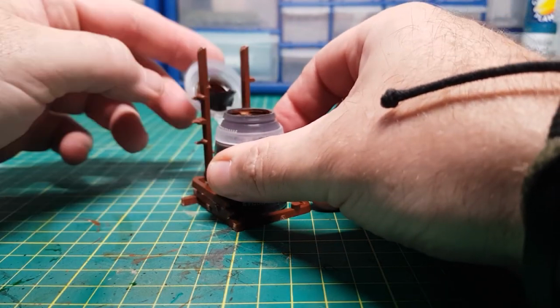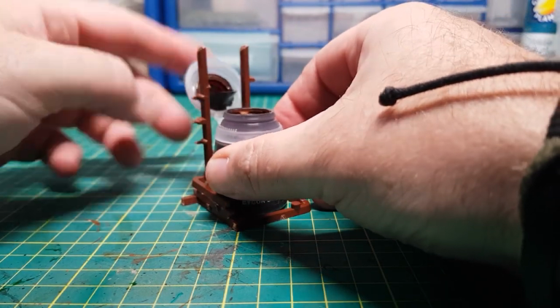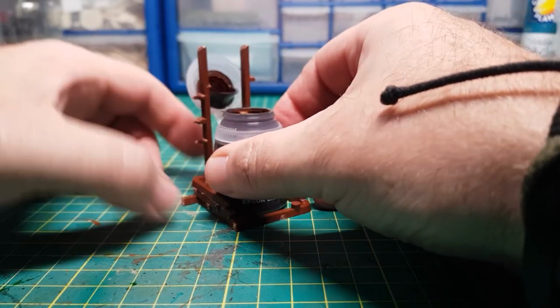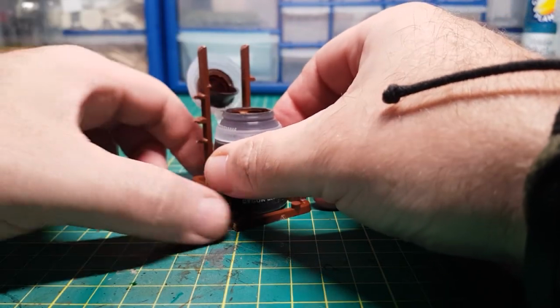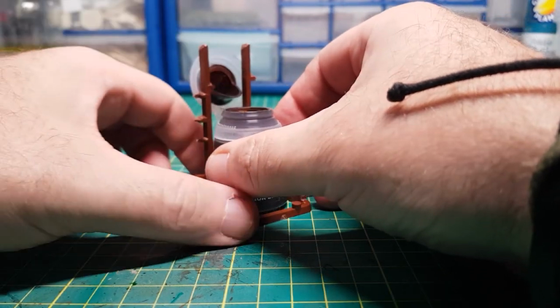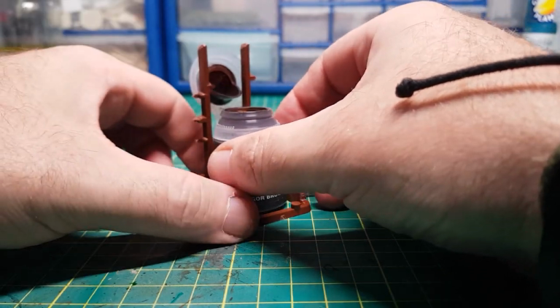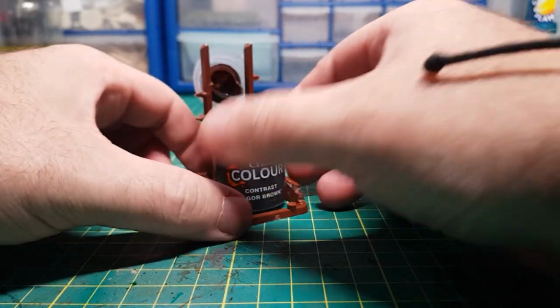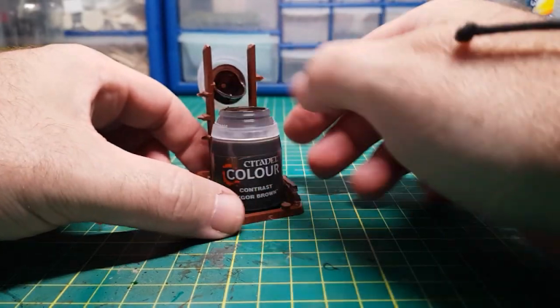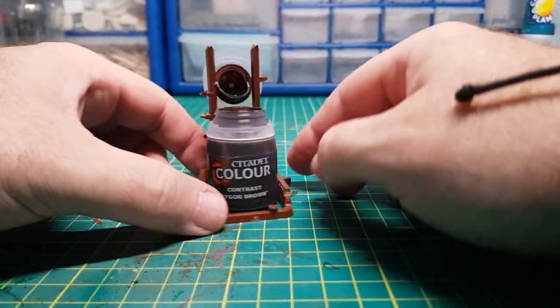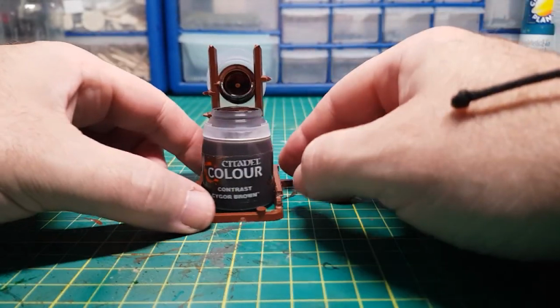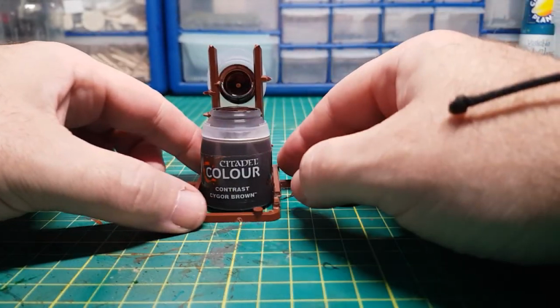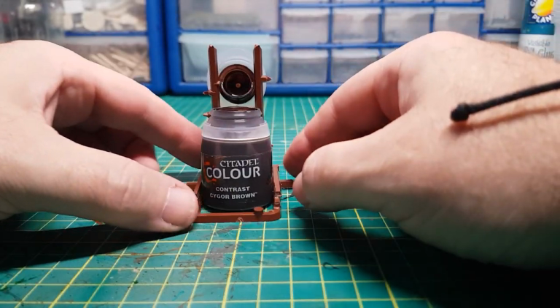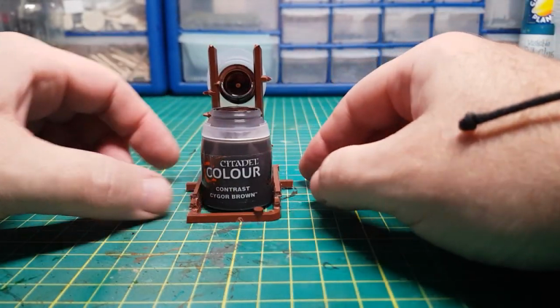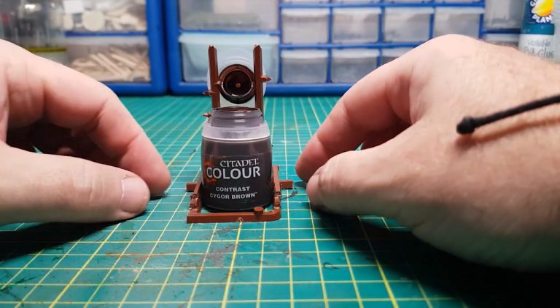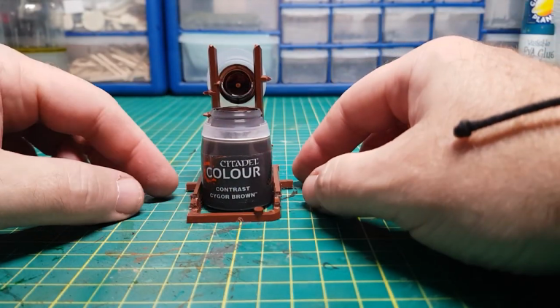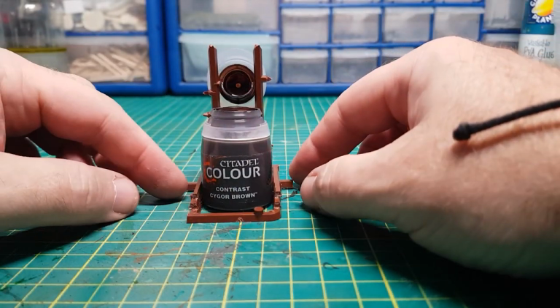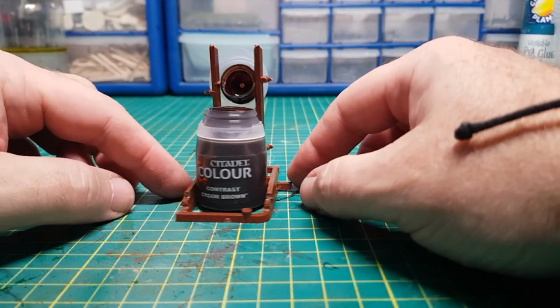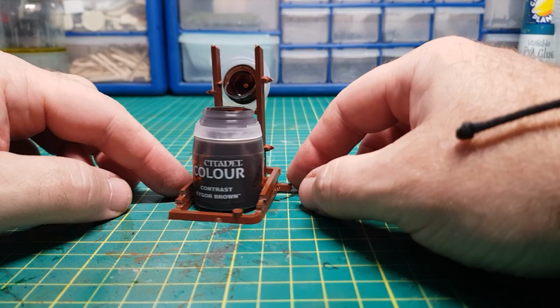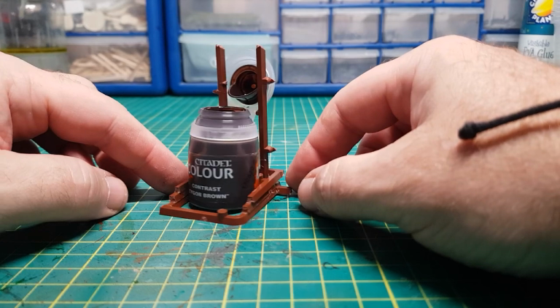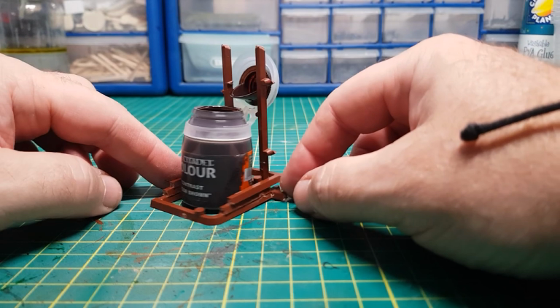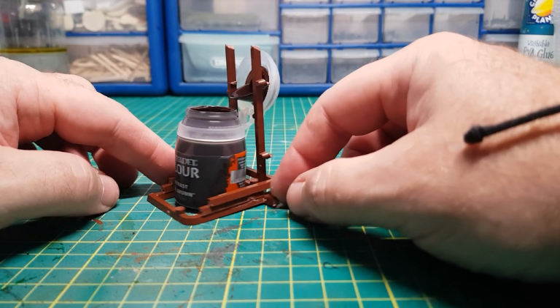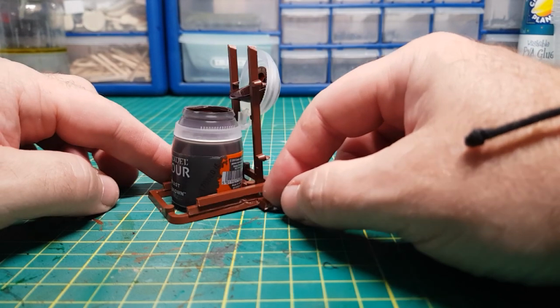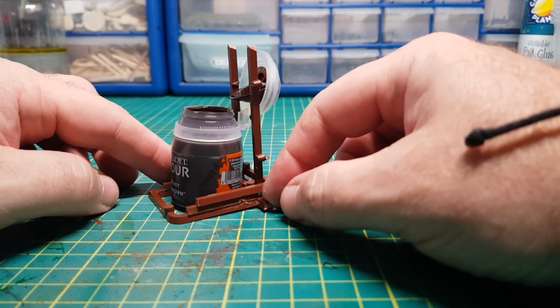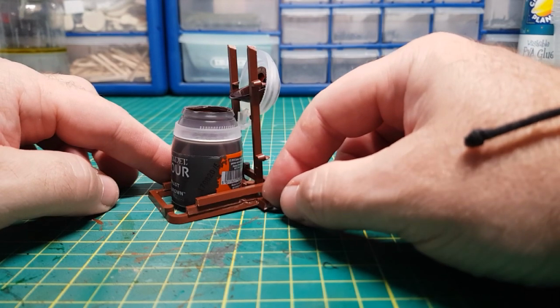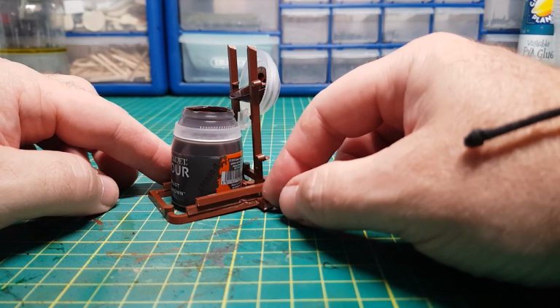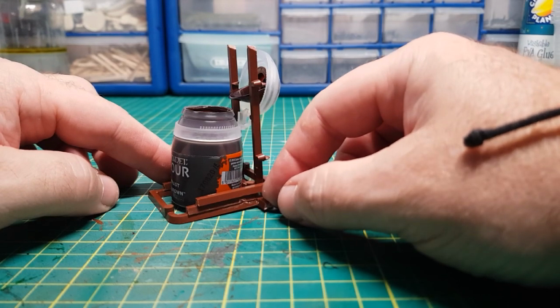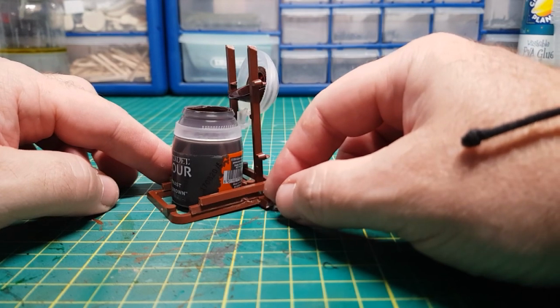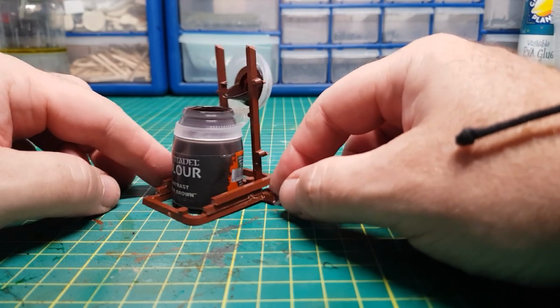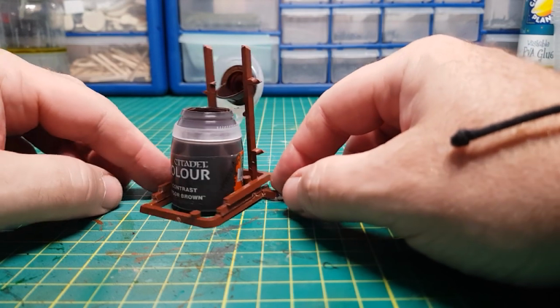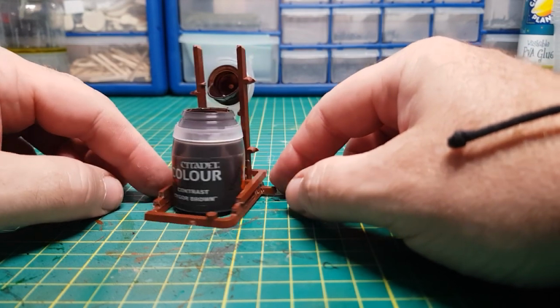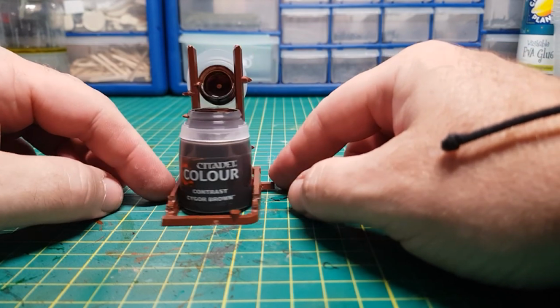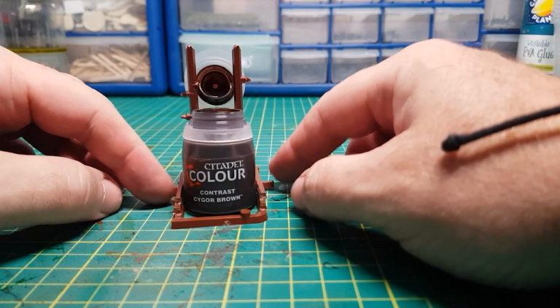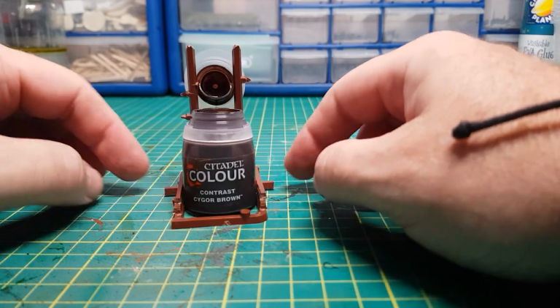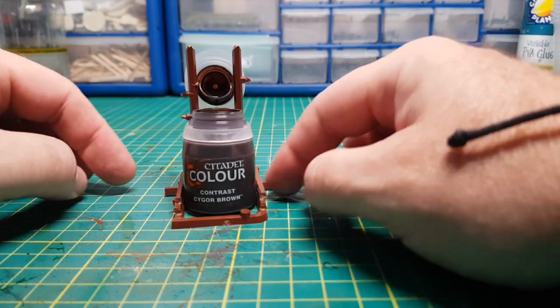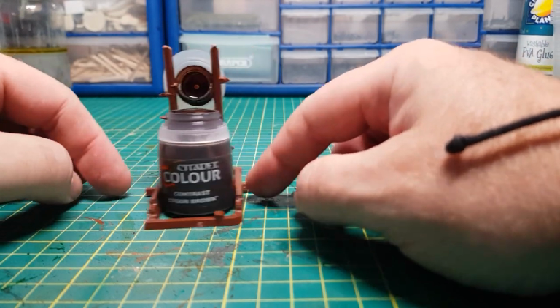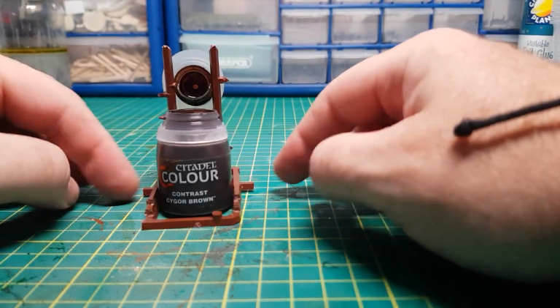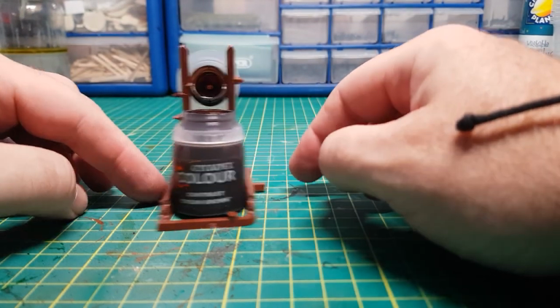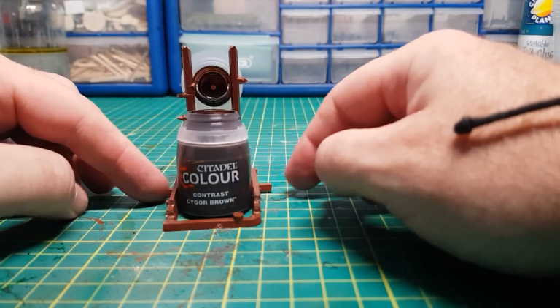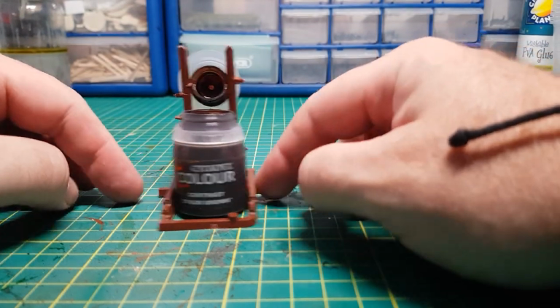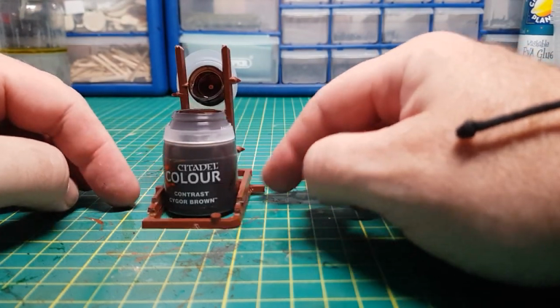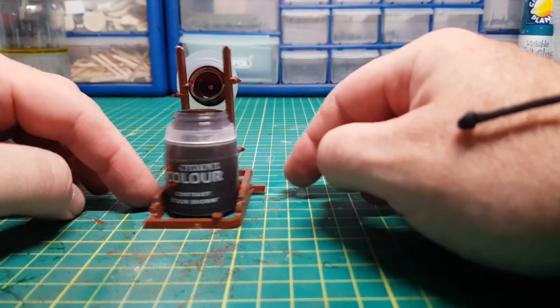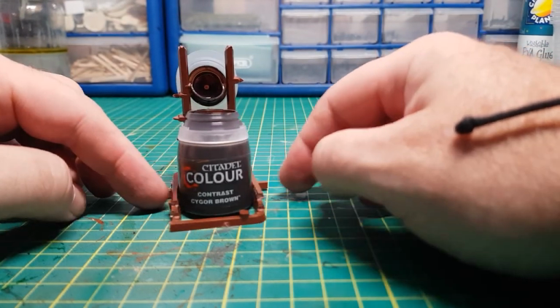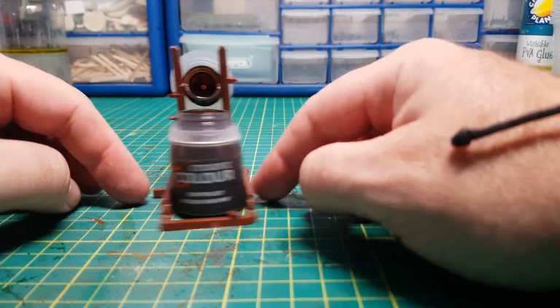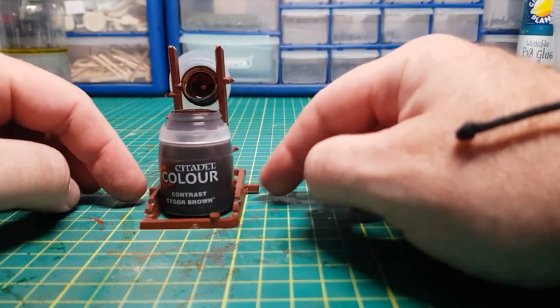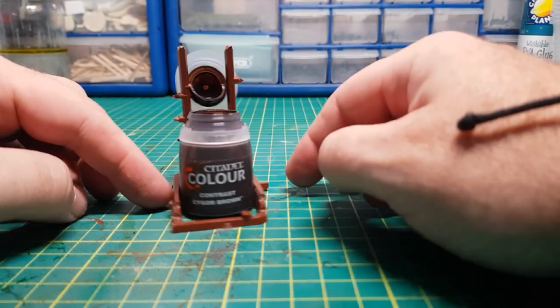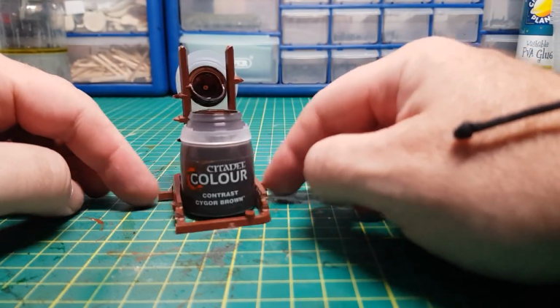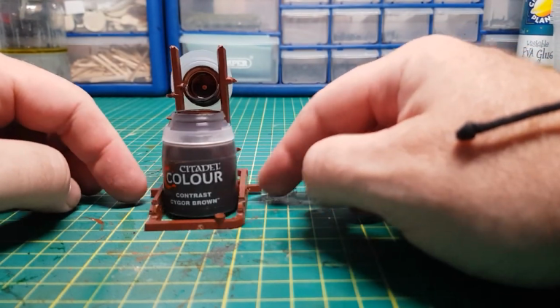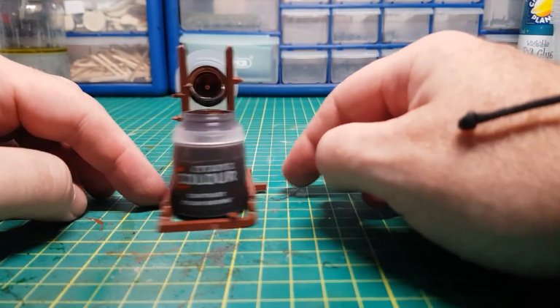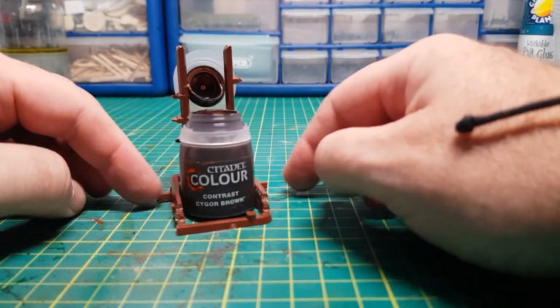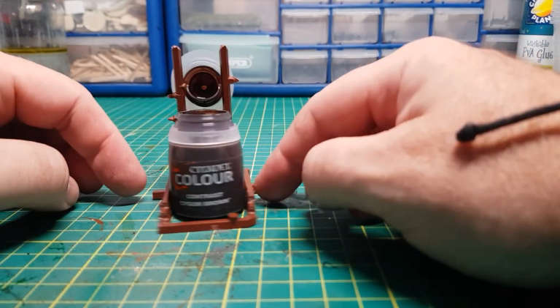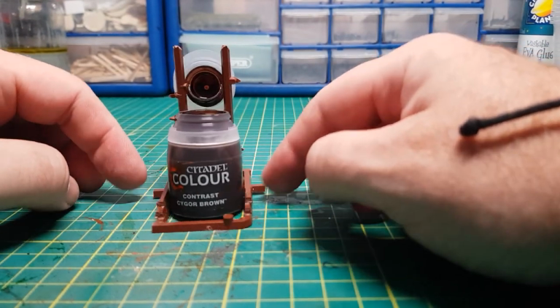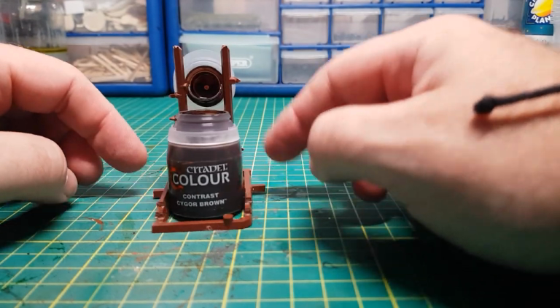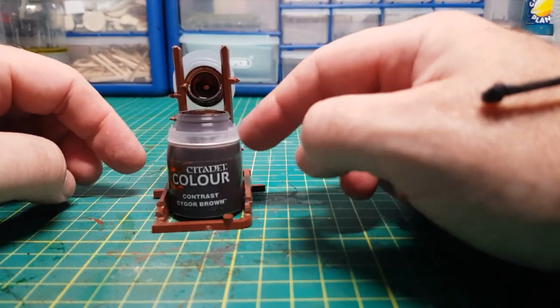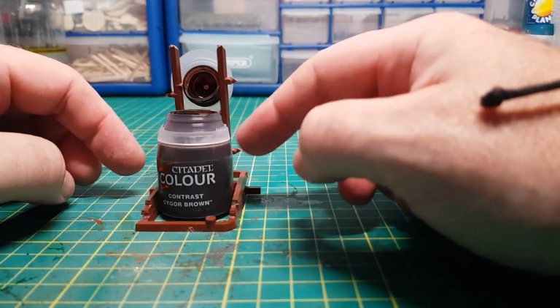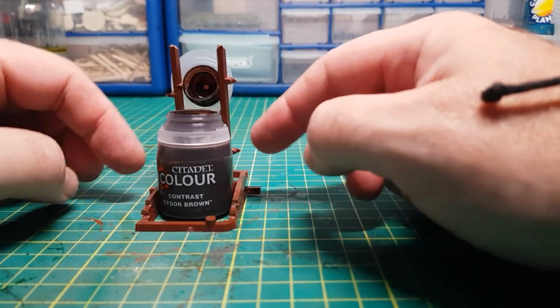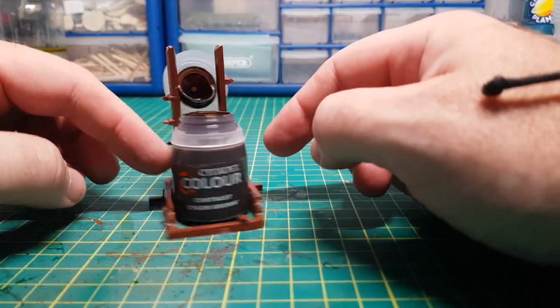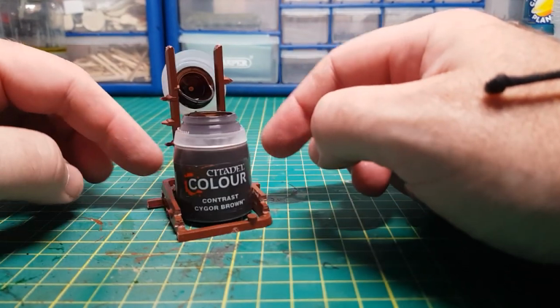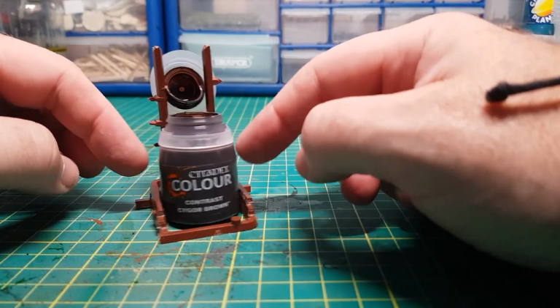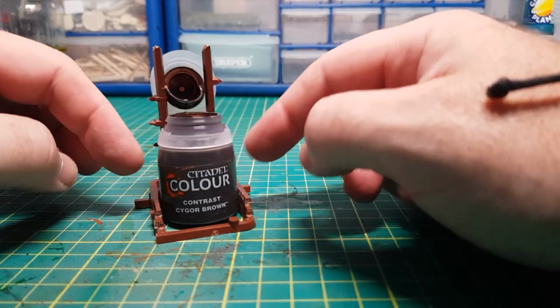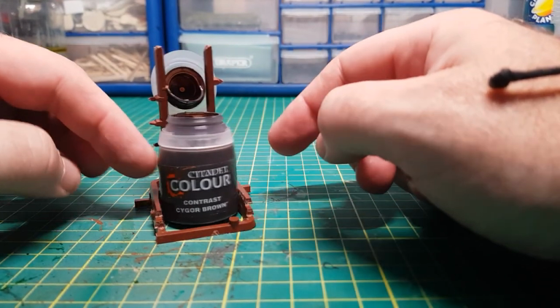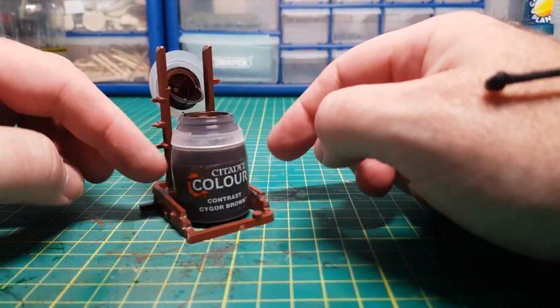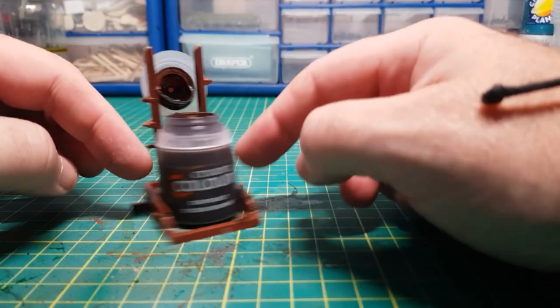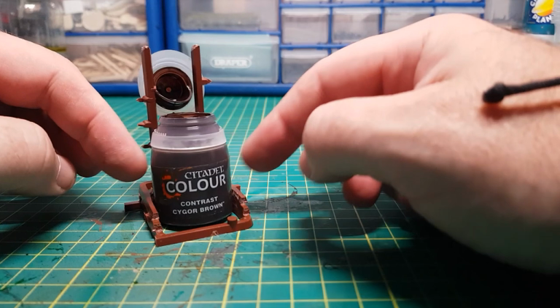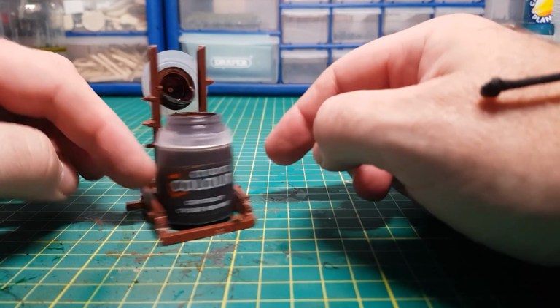Voila! The bottle seems pretty stable in there, I don't think you'd knock this over too easy. I think we can call that job done.